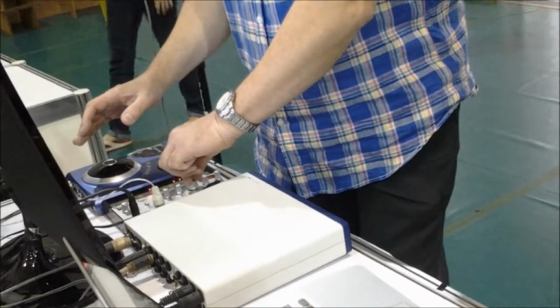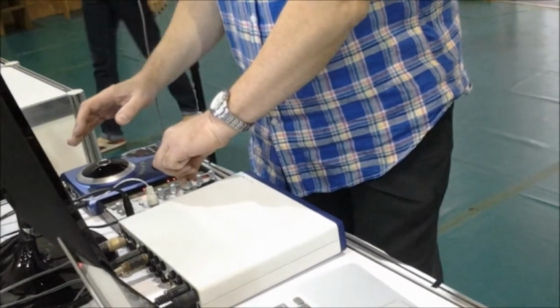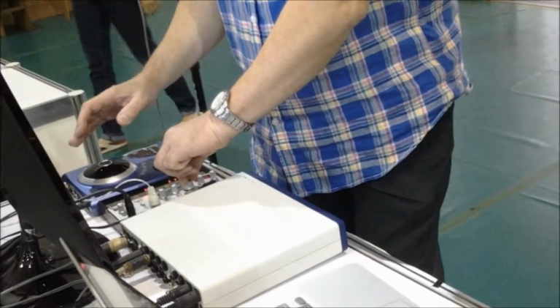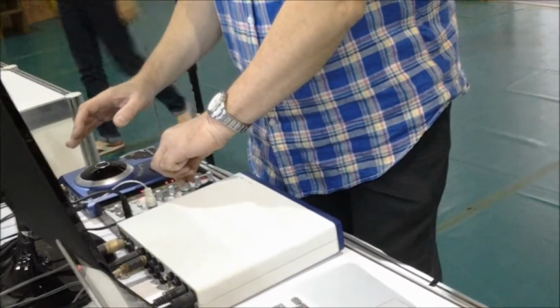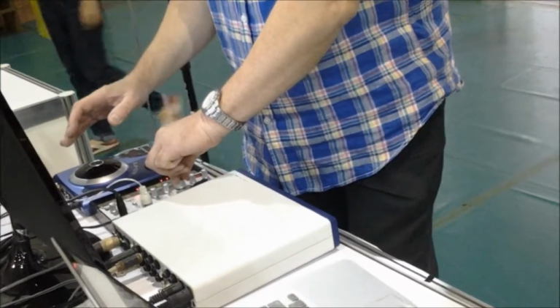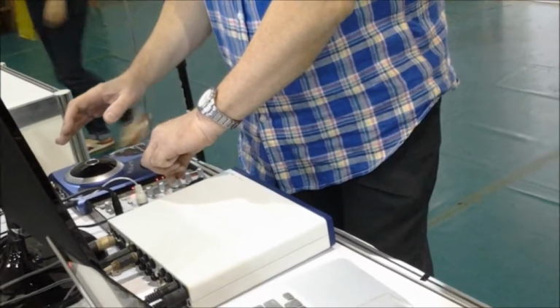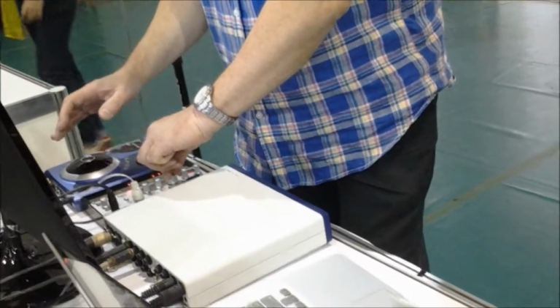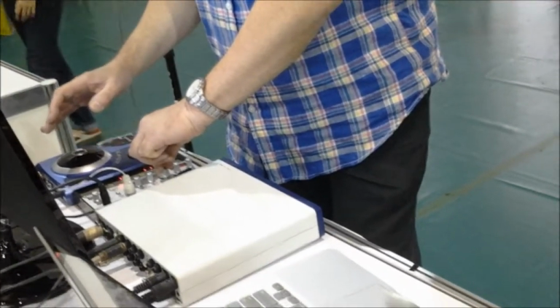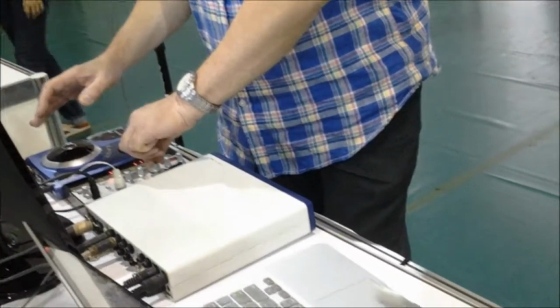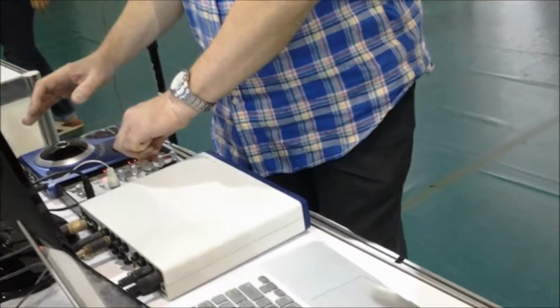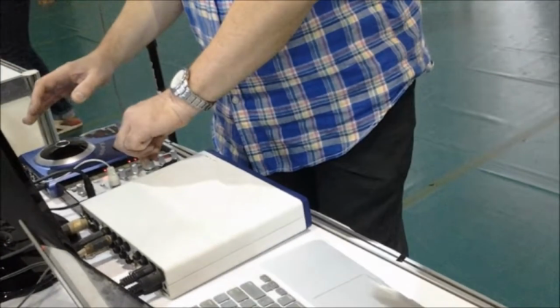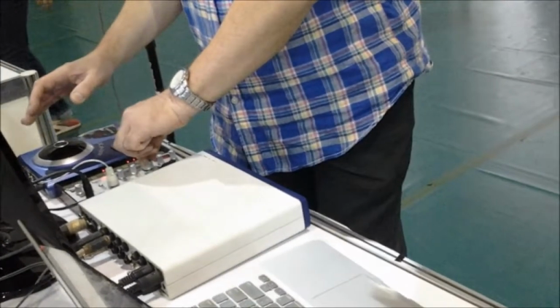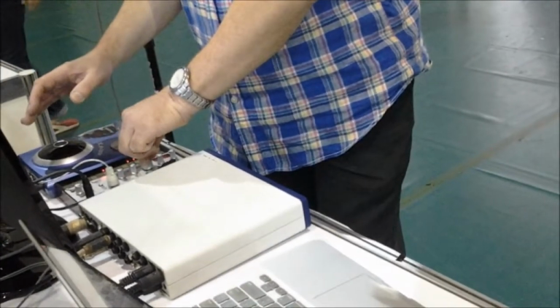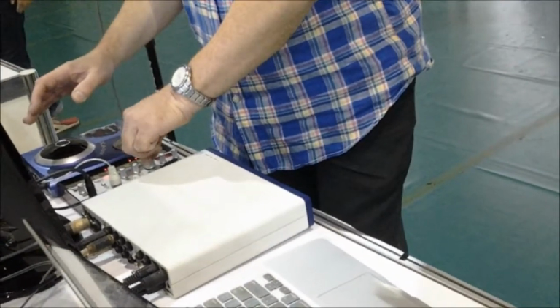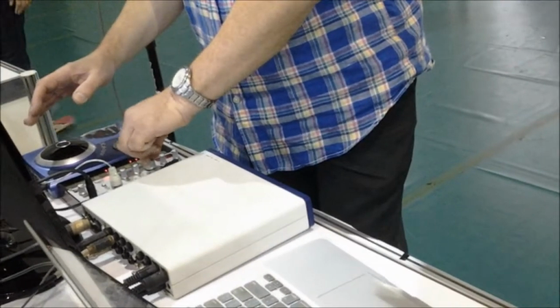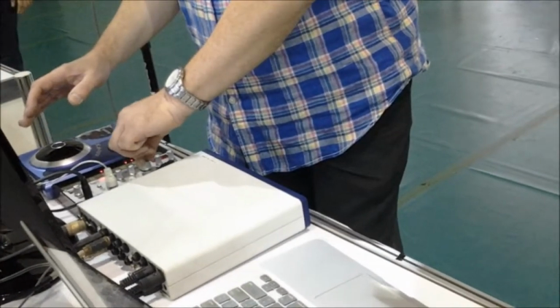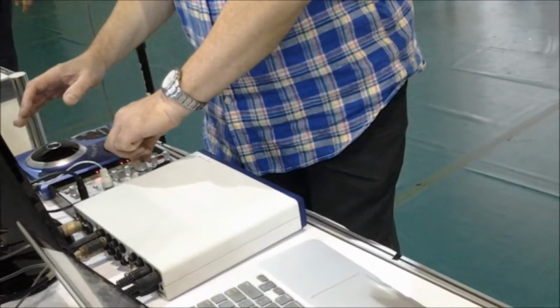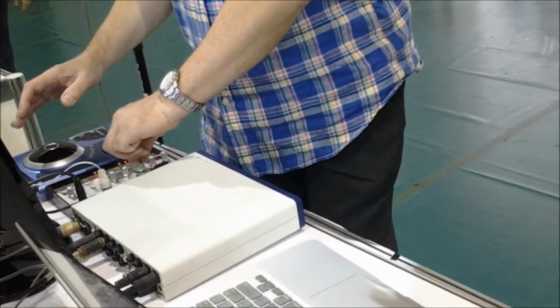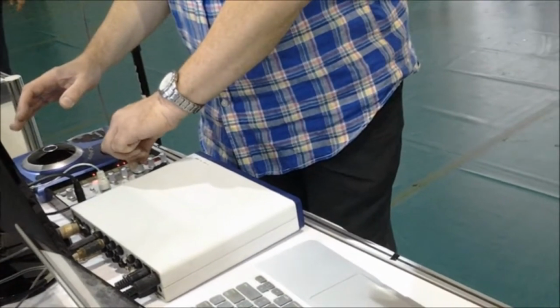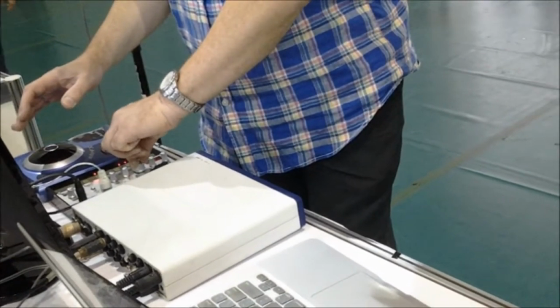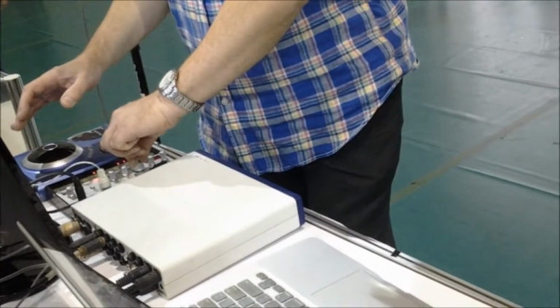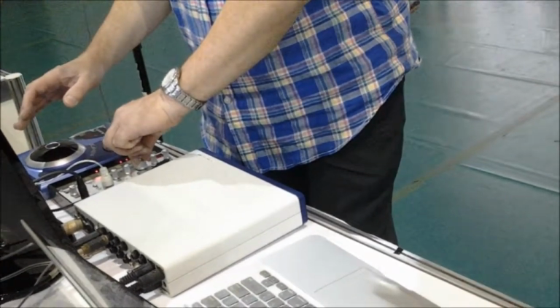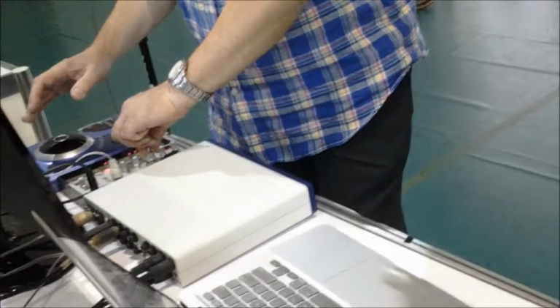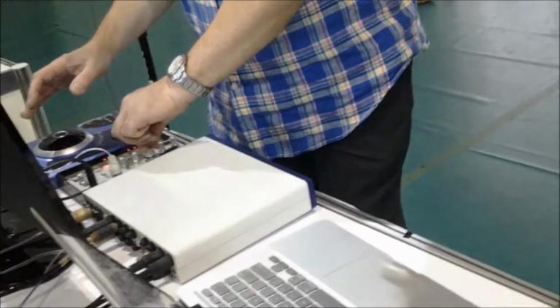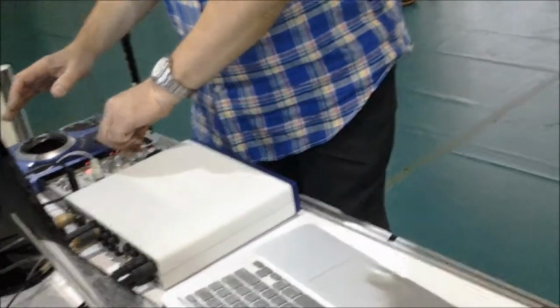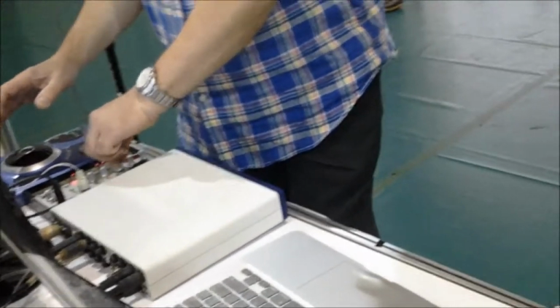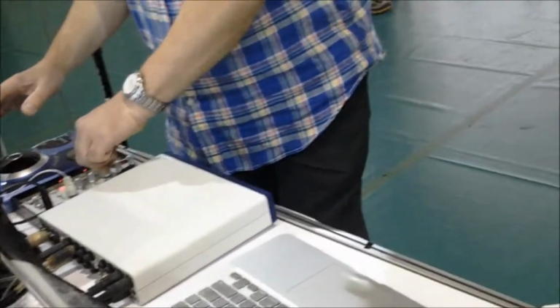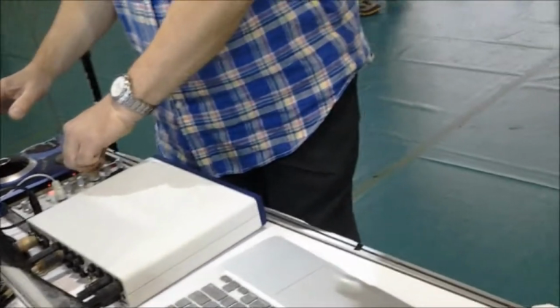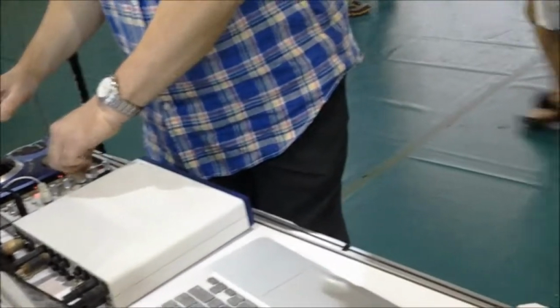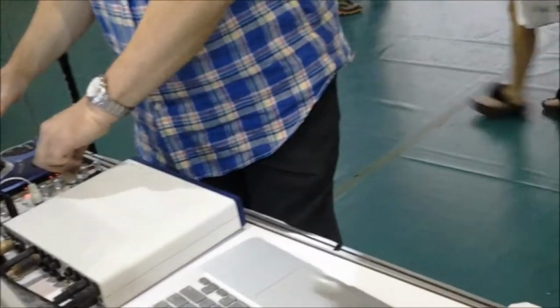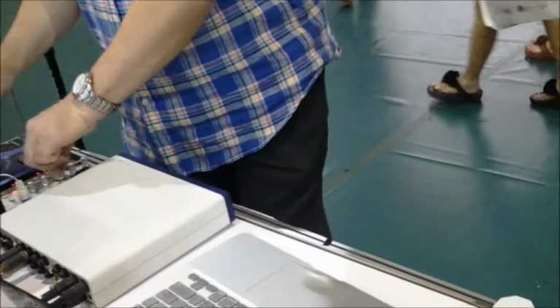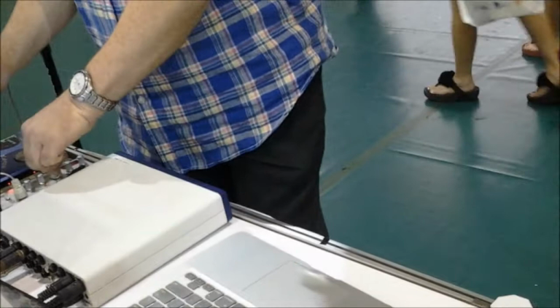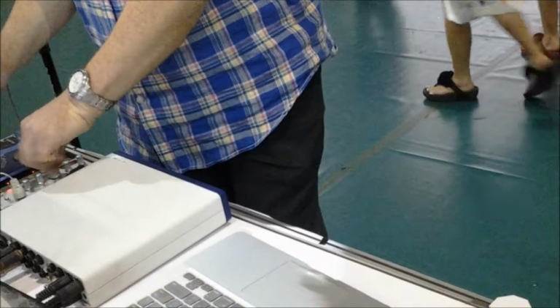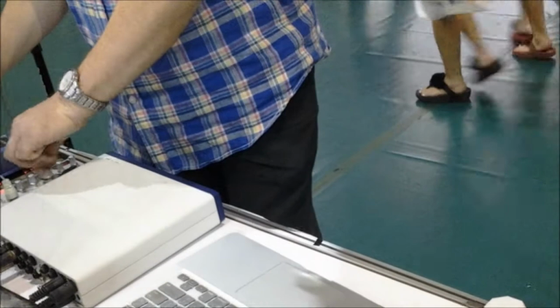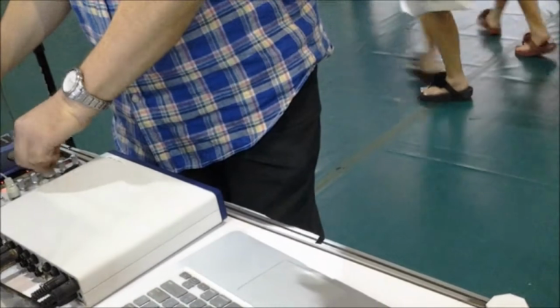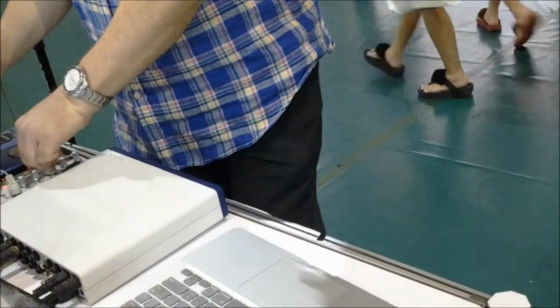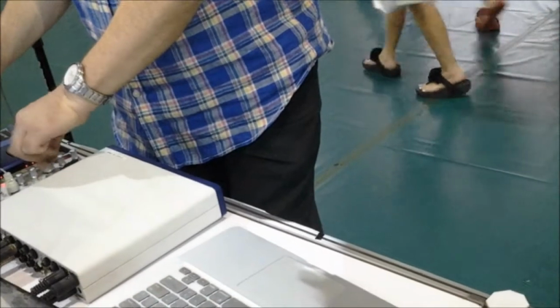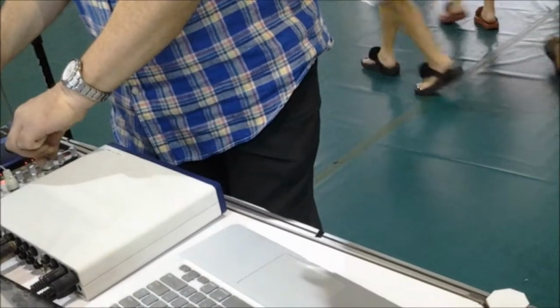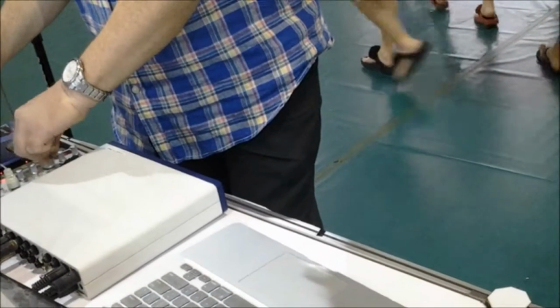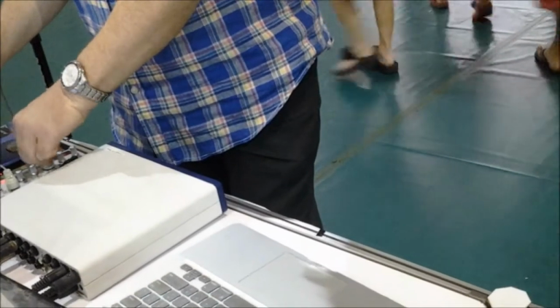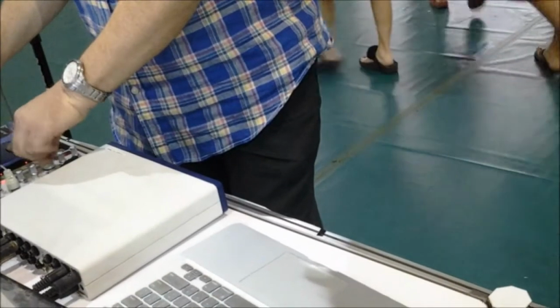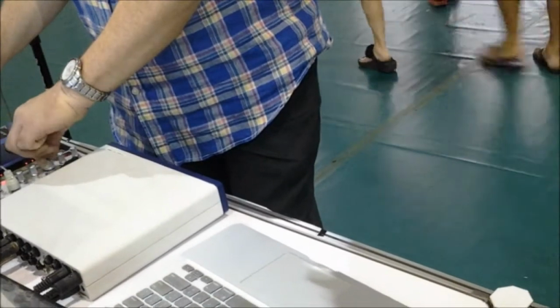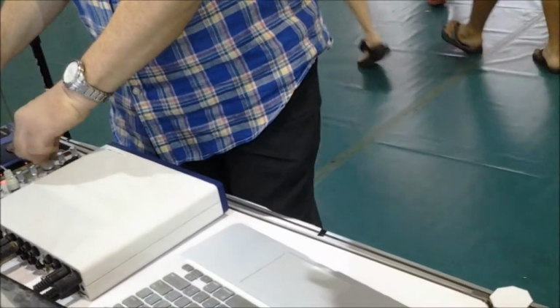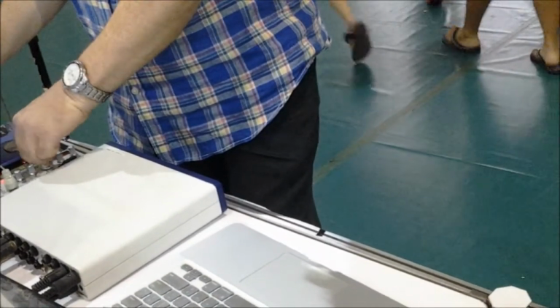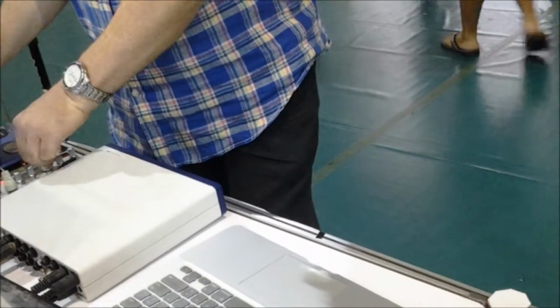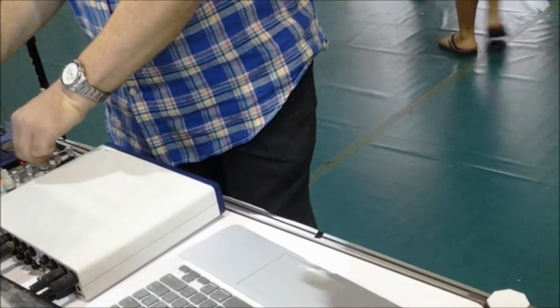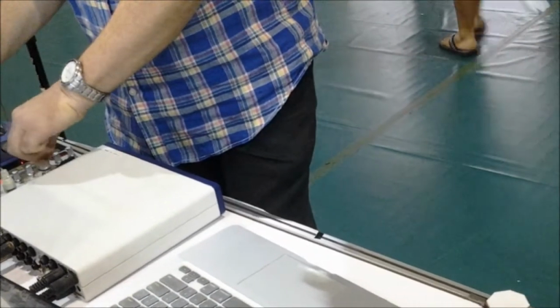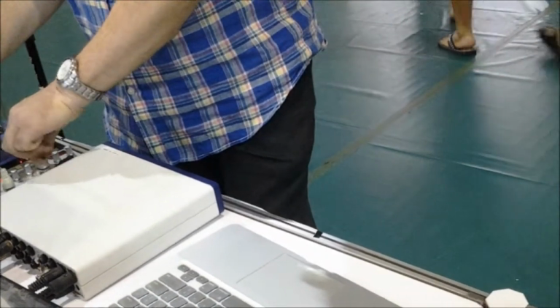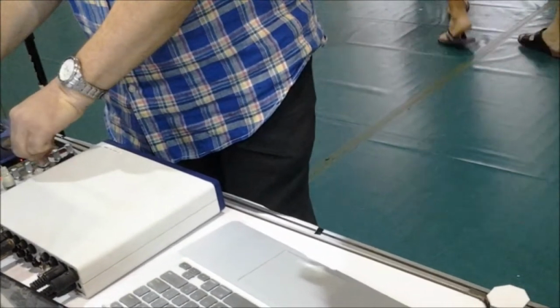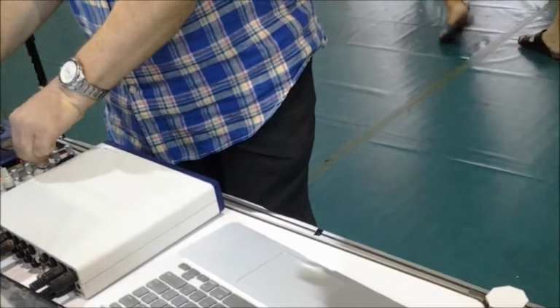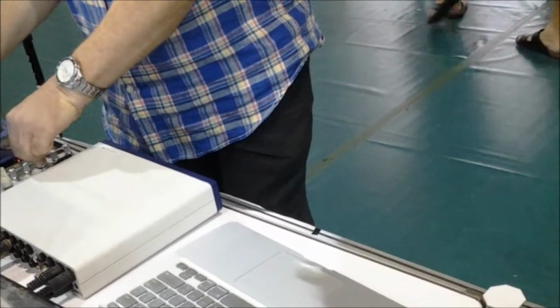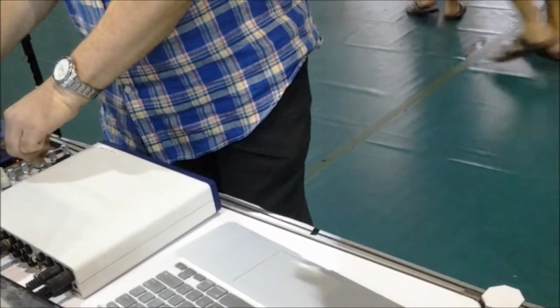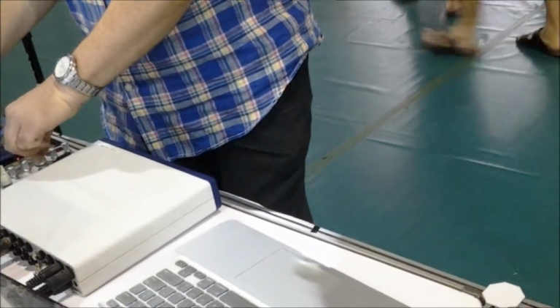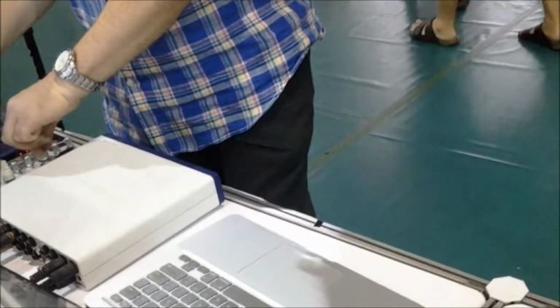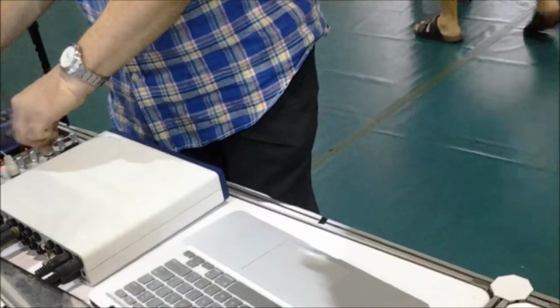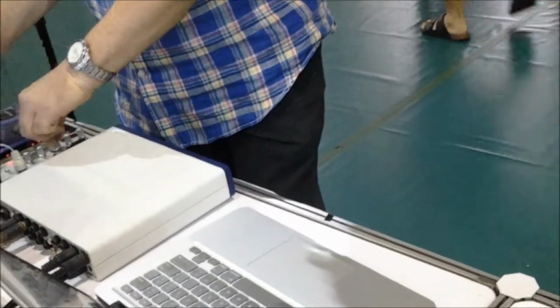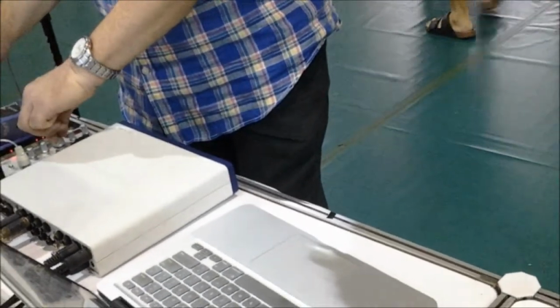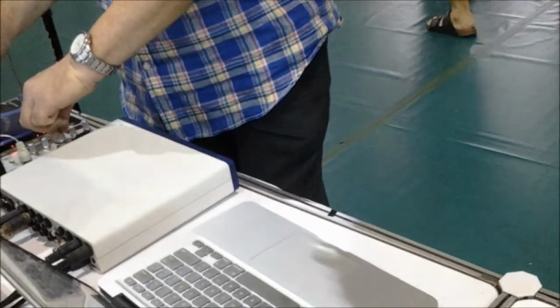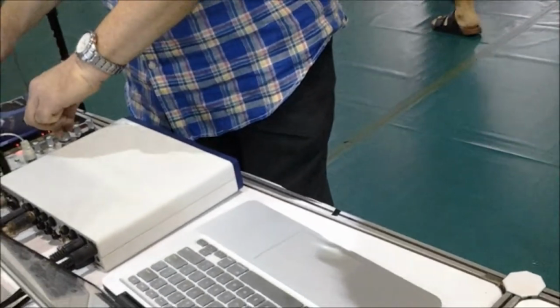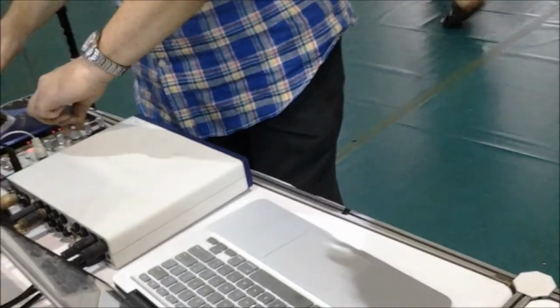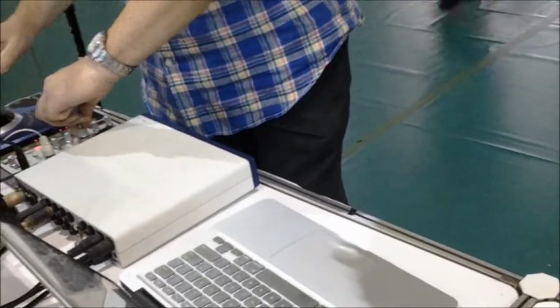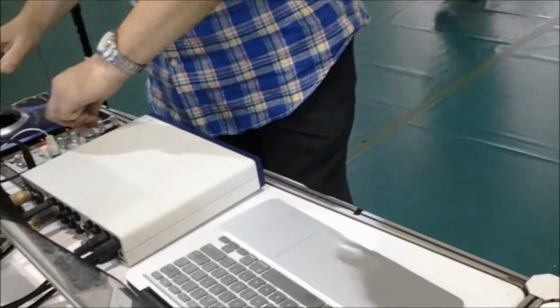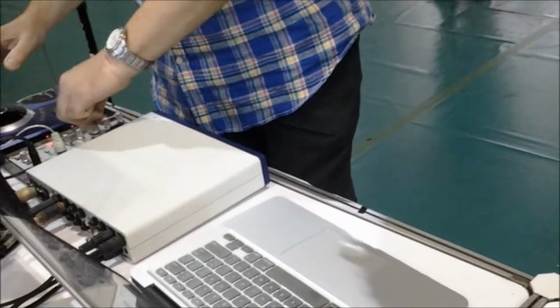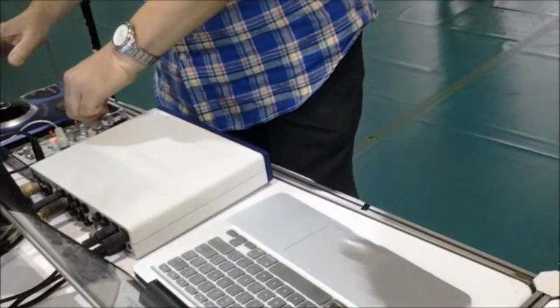Are you still there? It's time to play the software. Let's go!